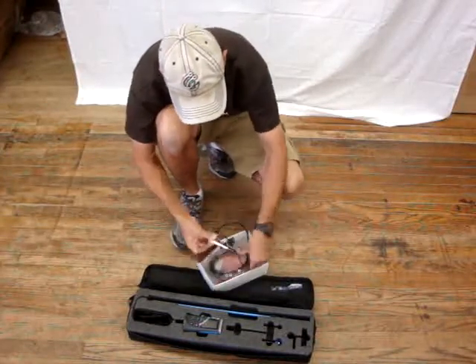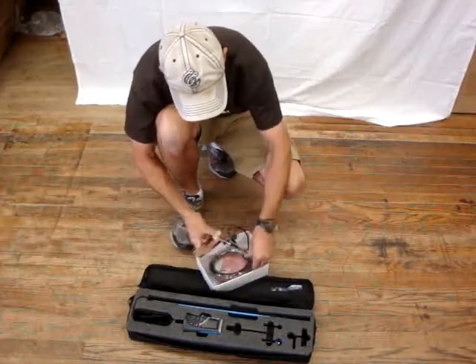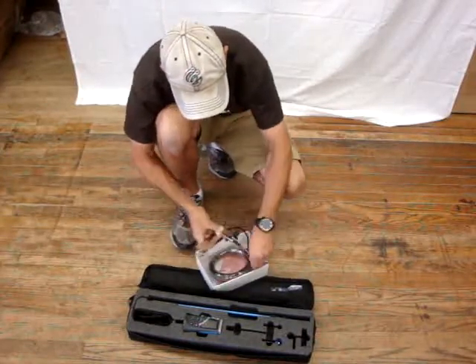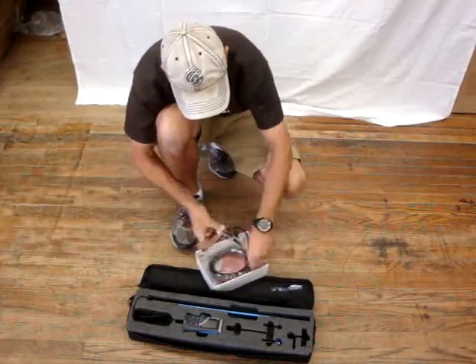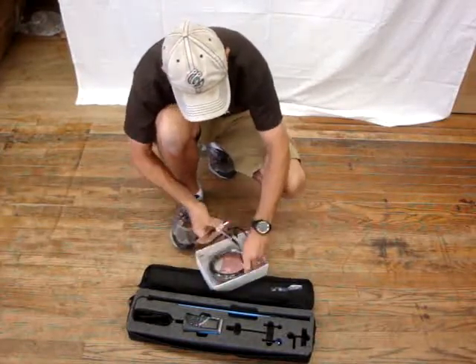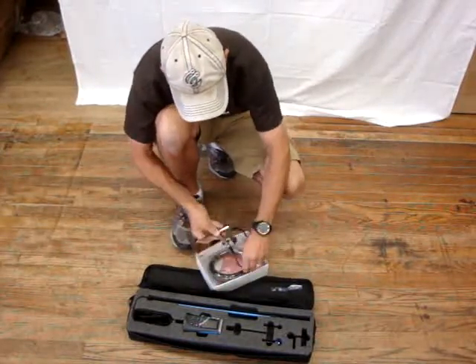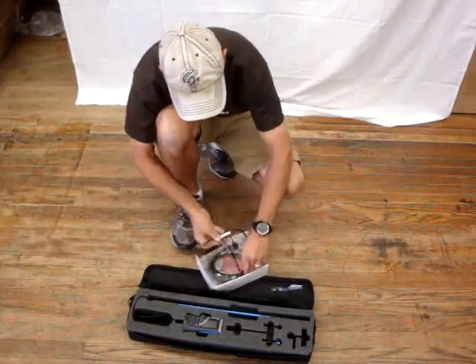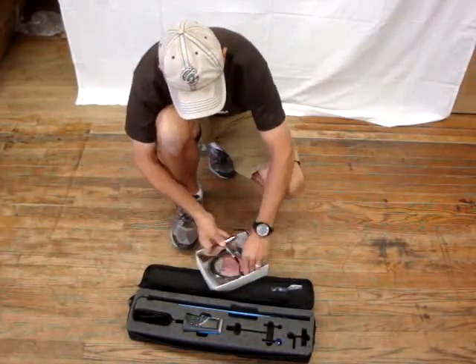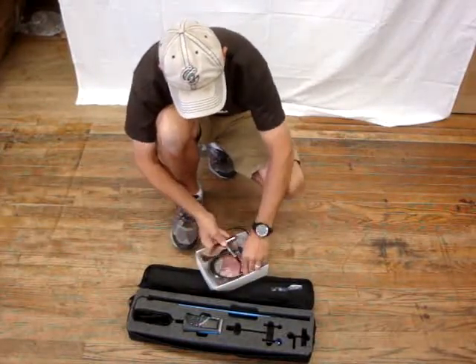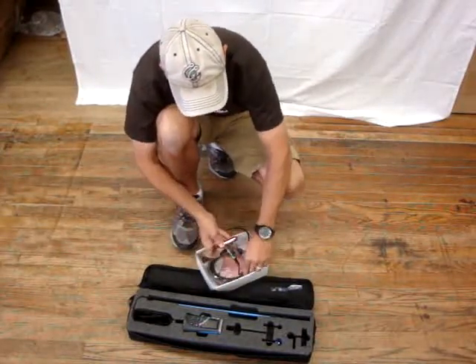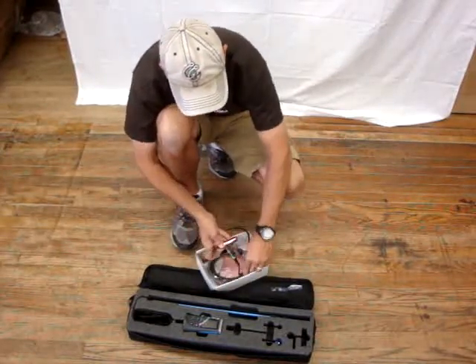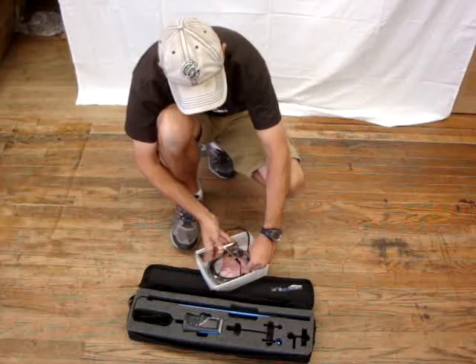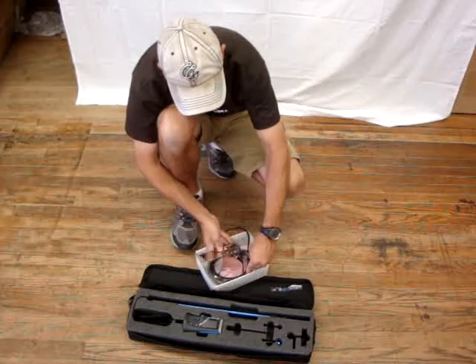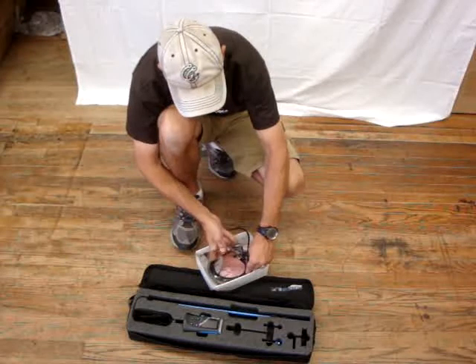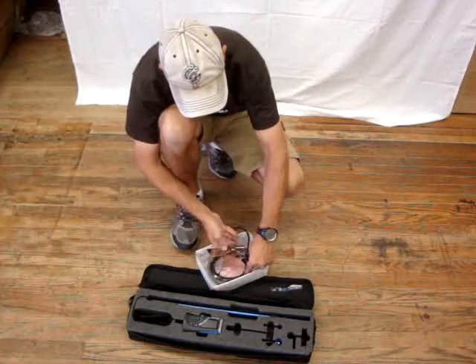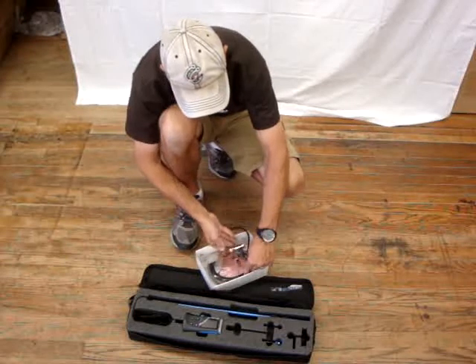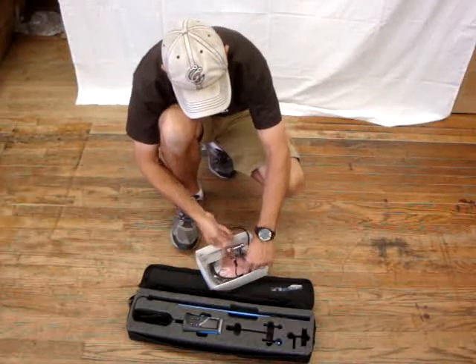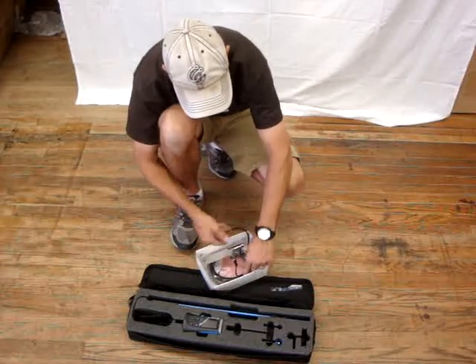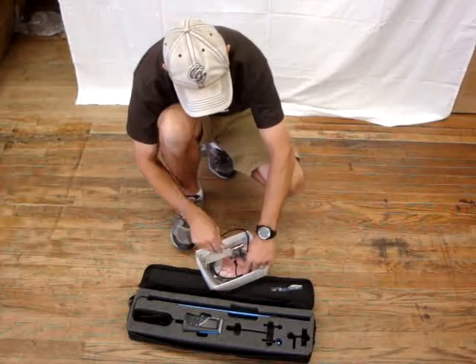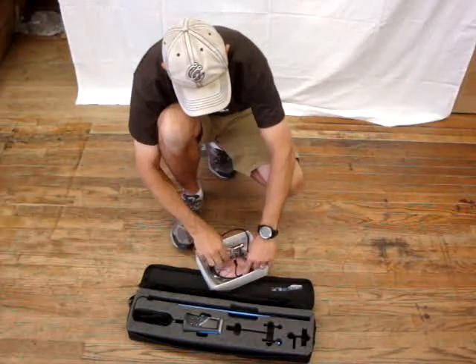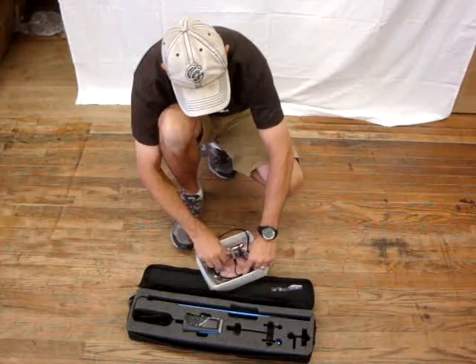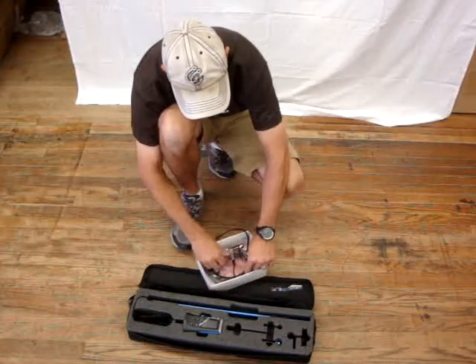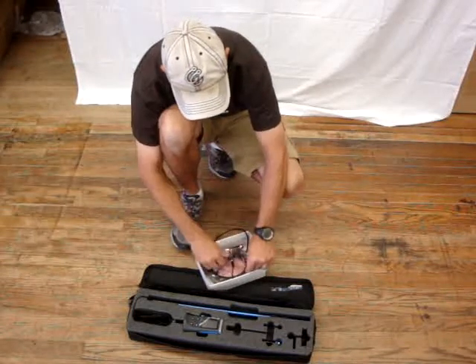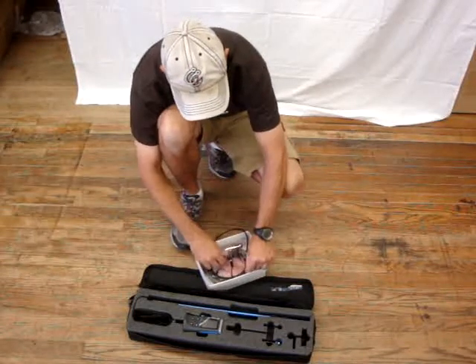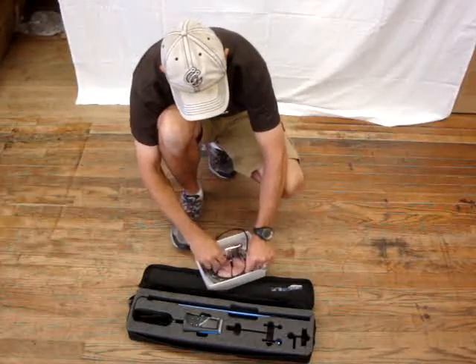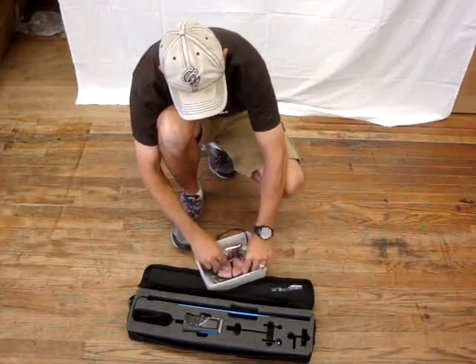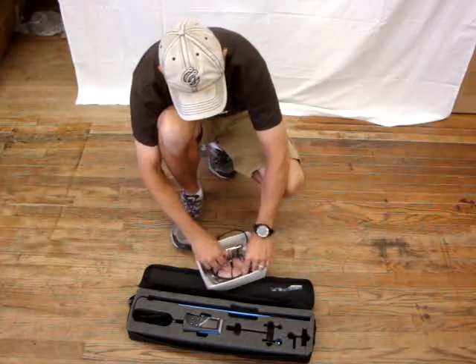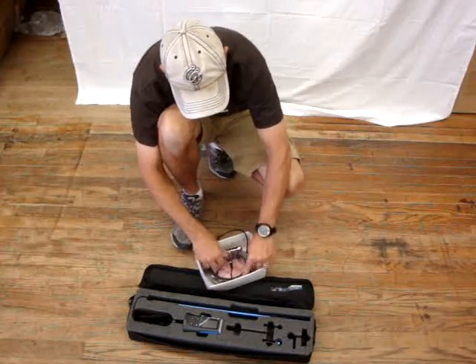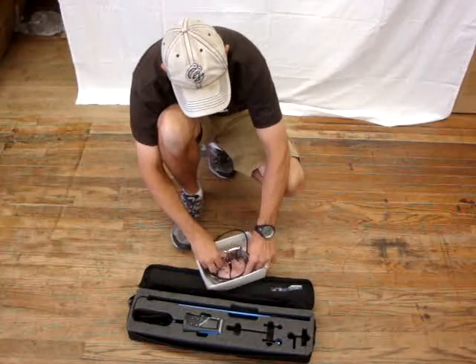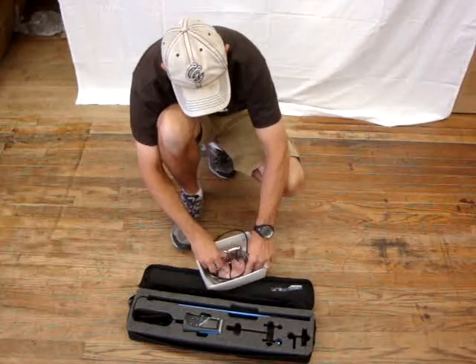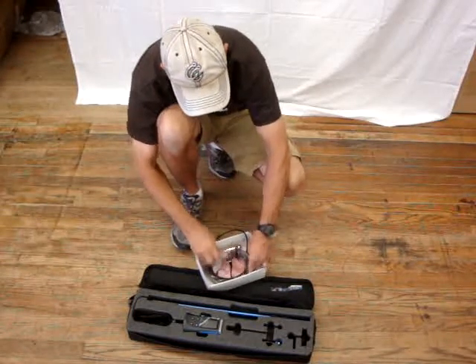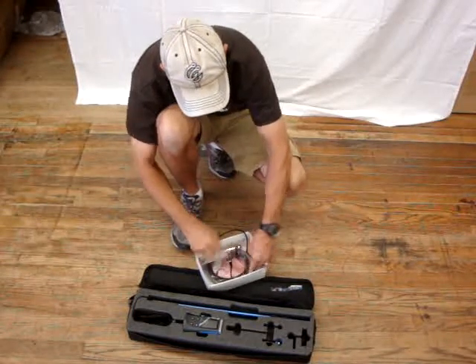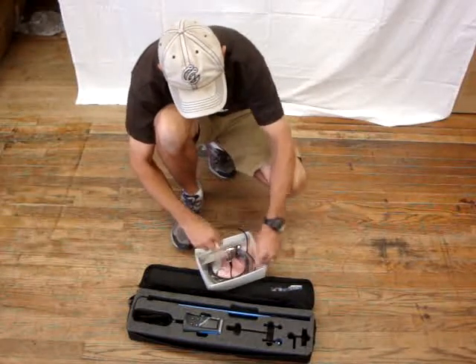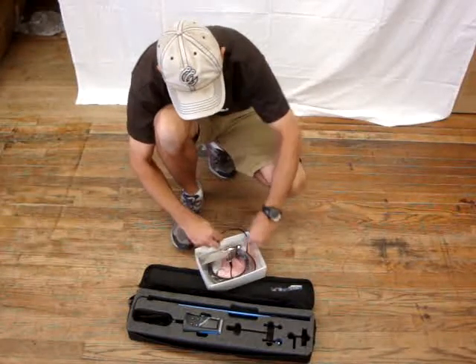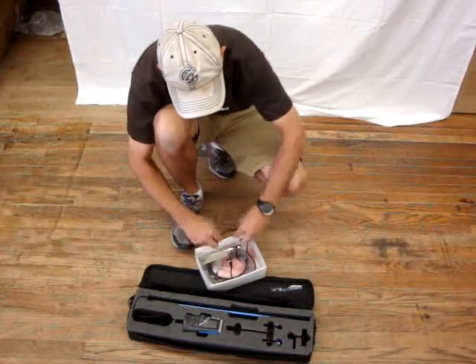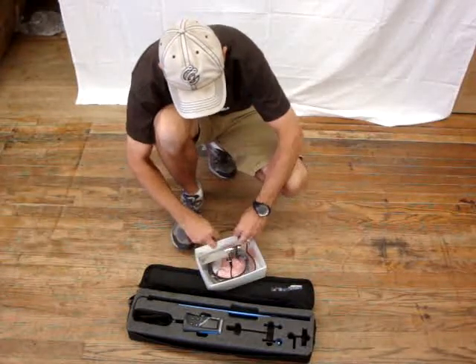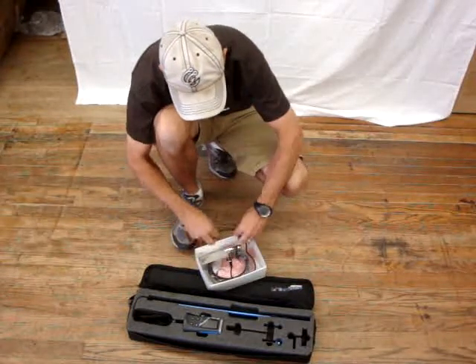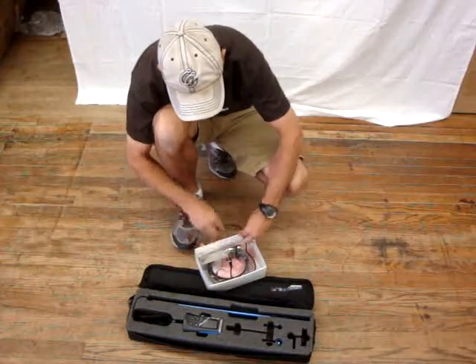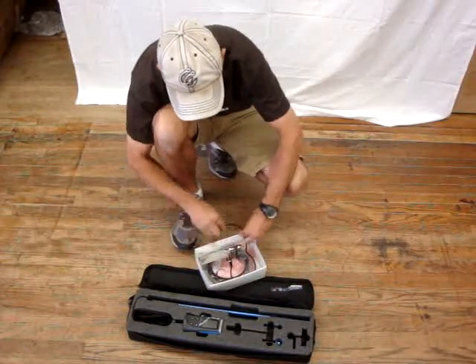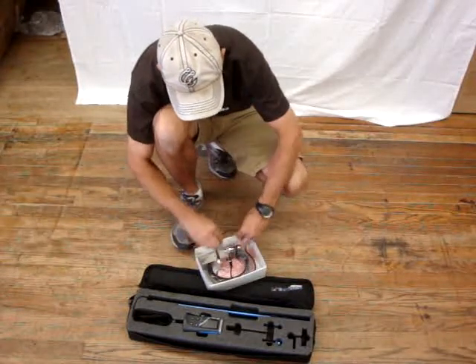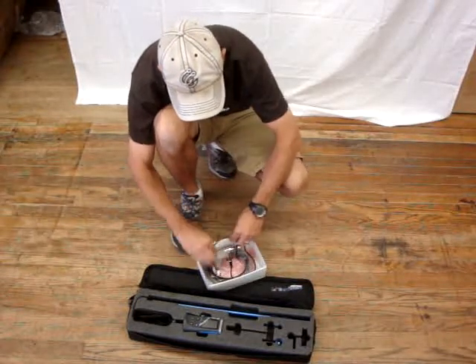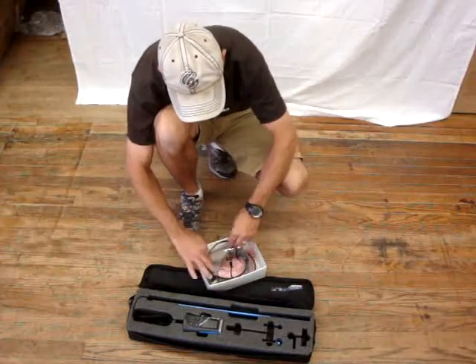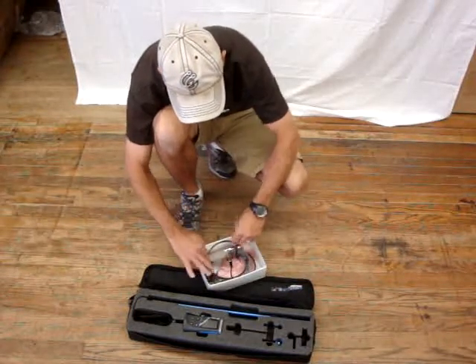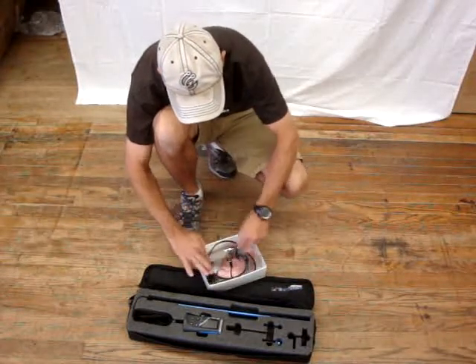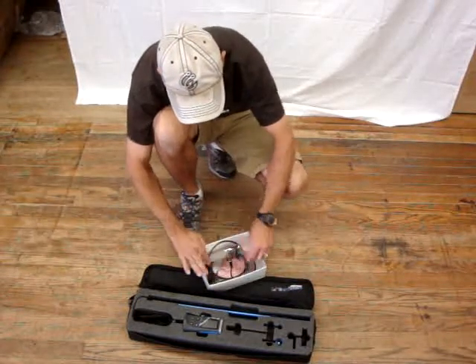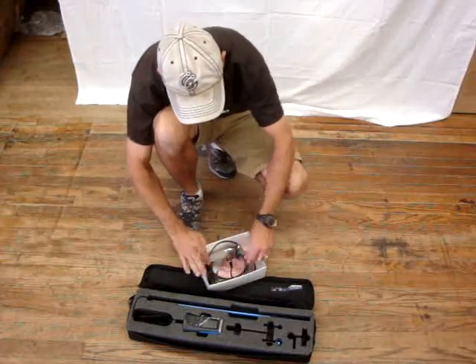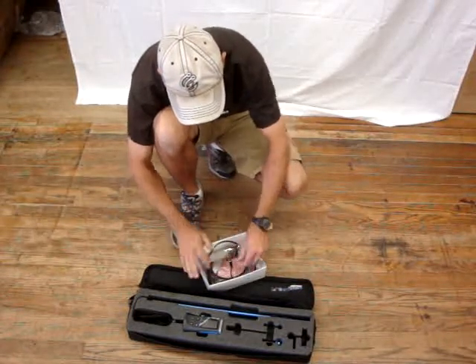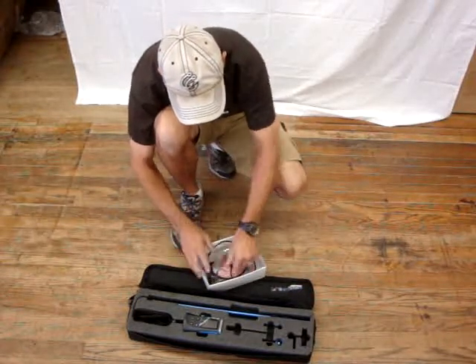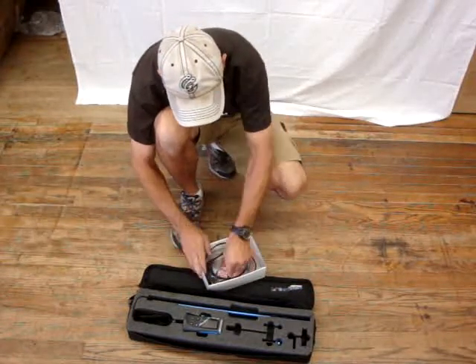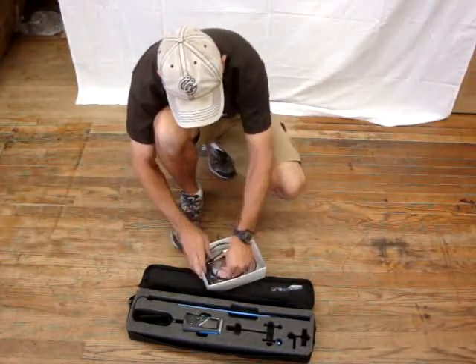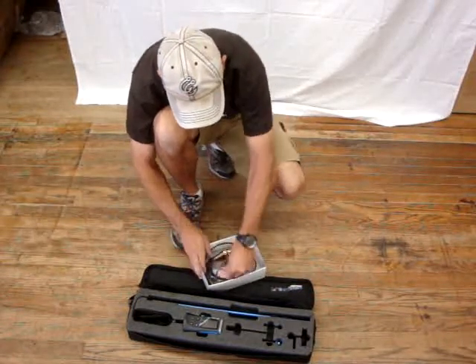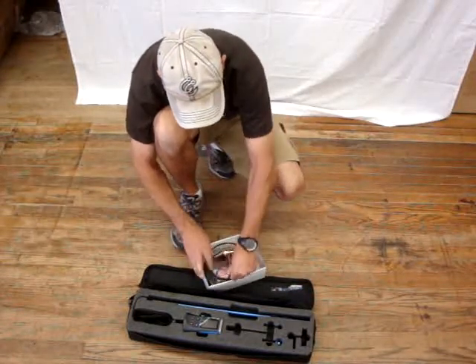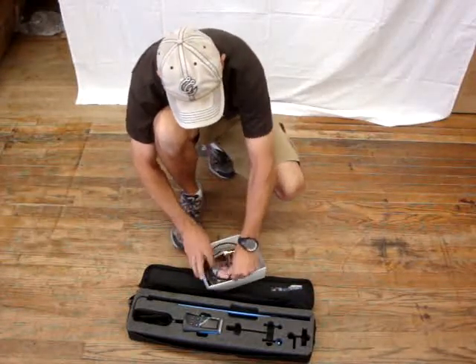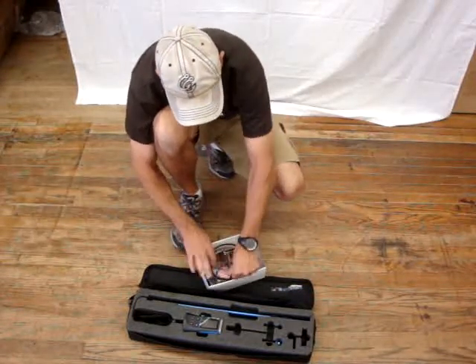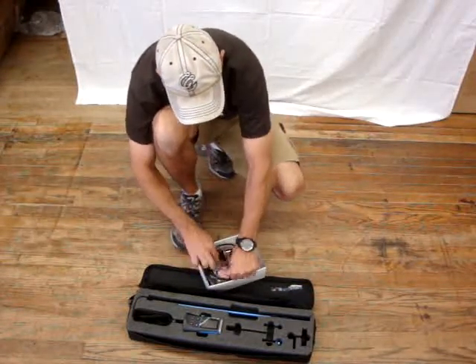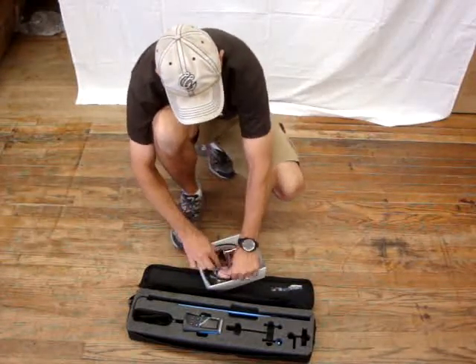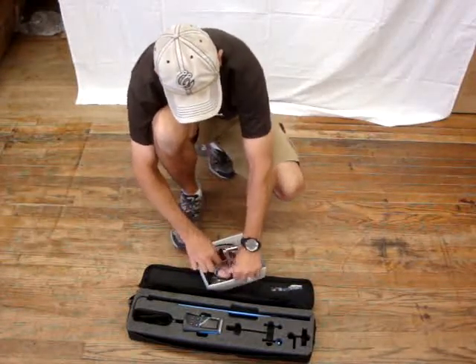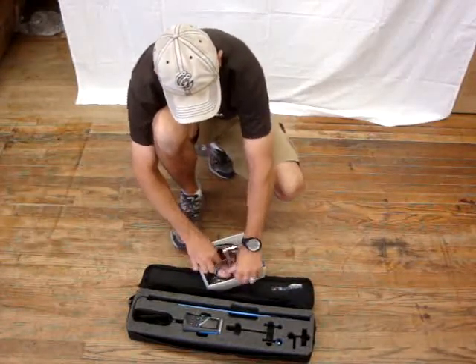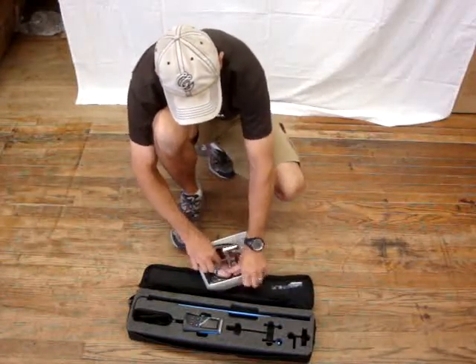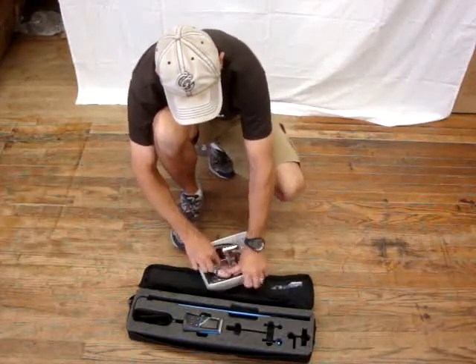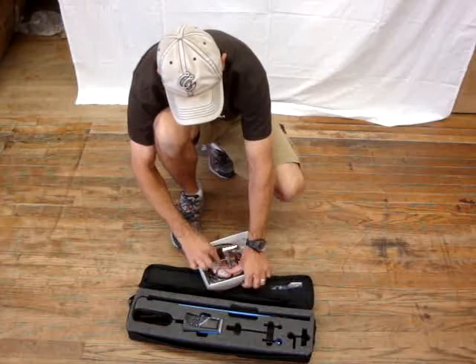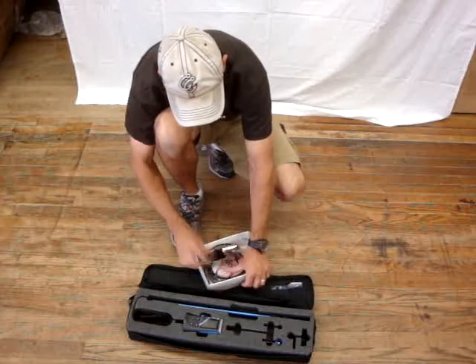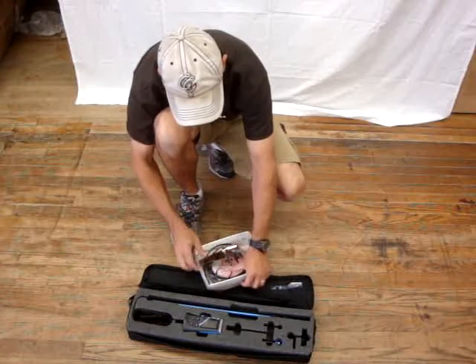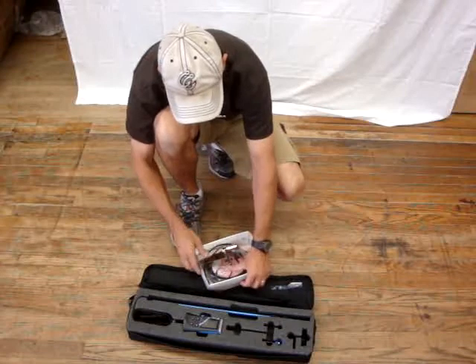Here at PKS Distribution, if you have any questions about any of this gear and equipment, please give us a call and we can help you out.